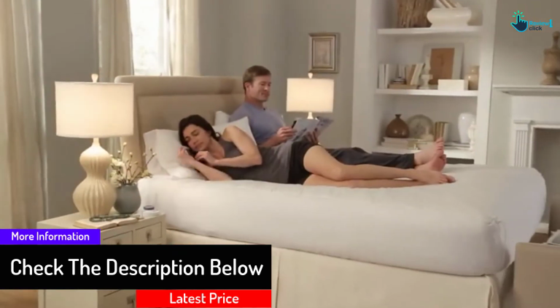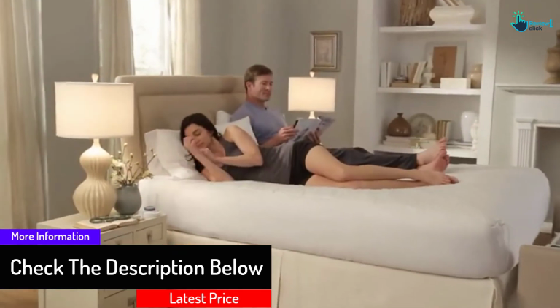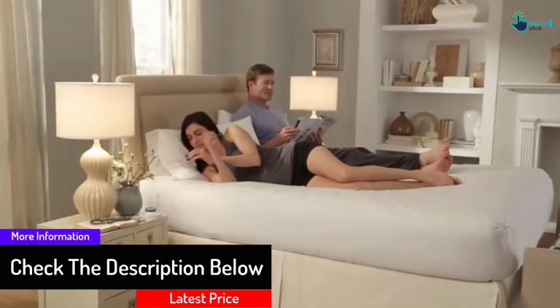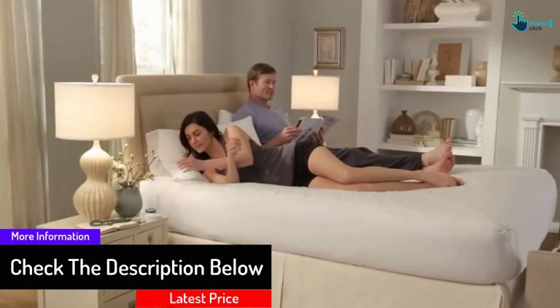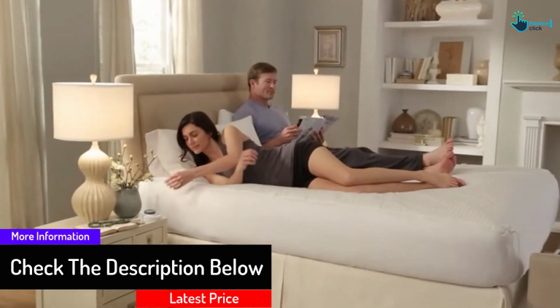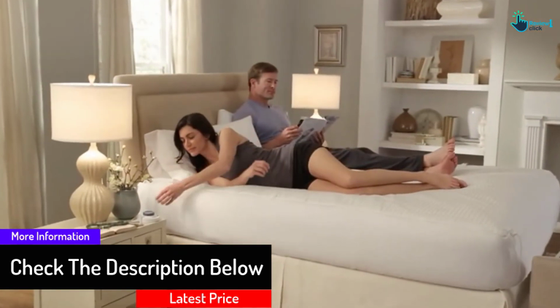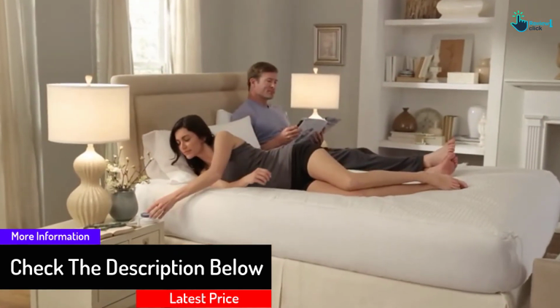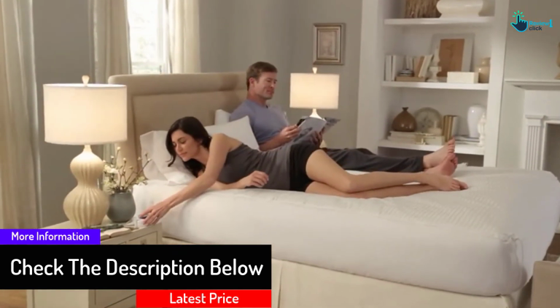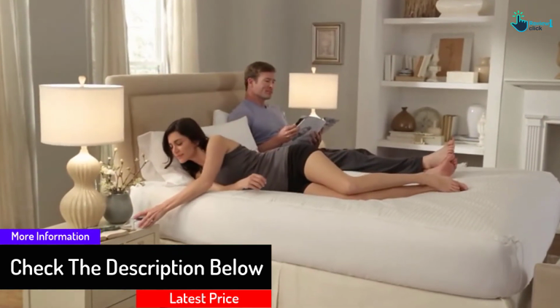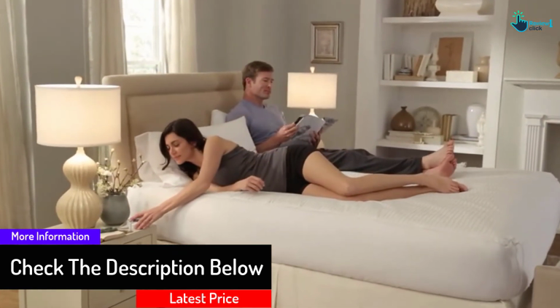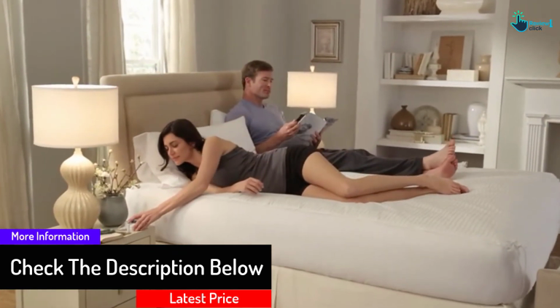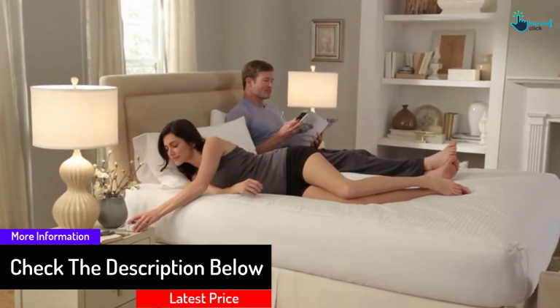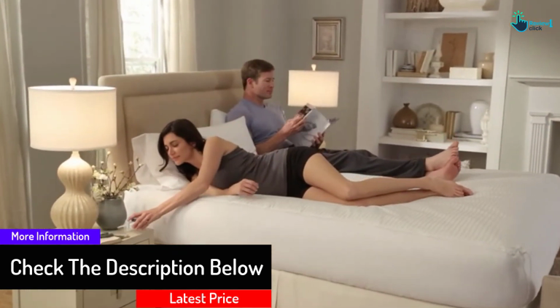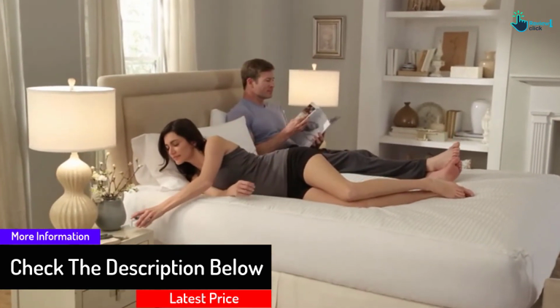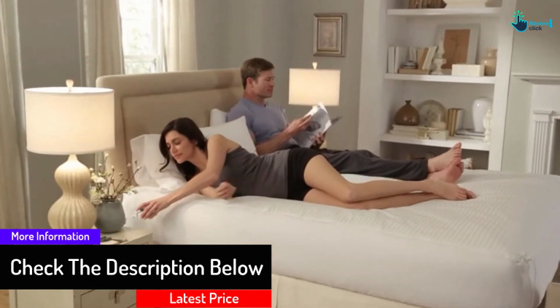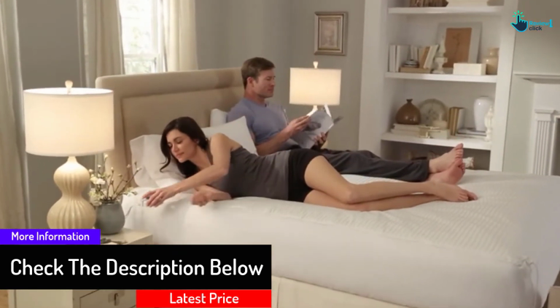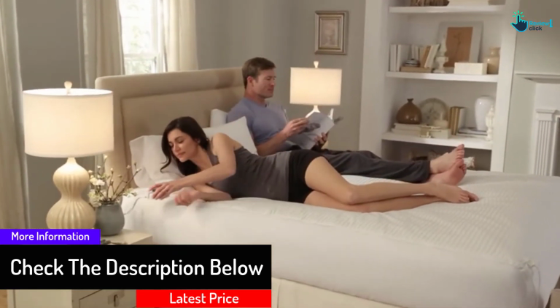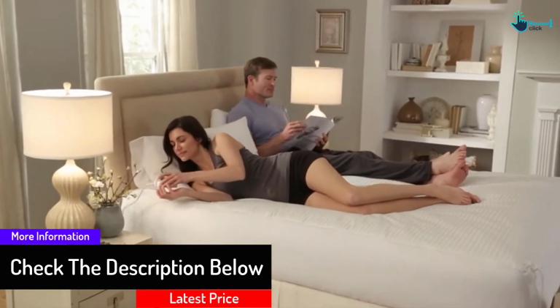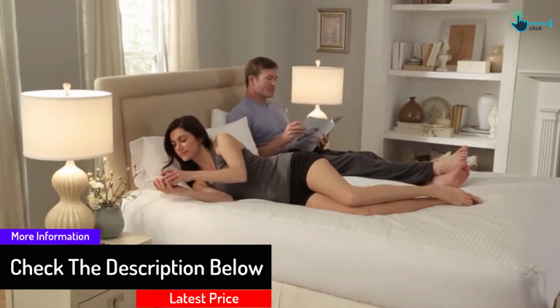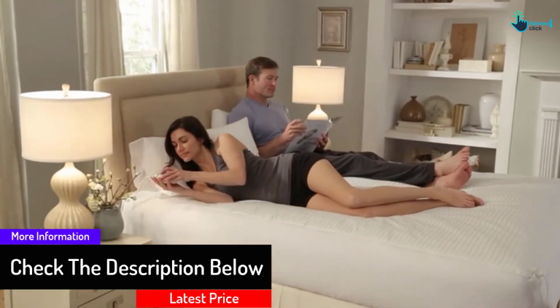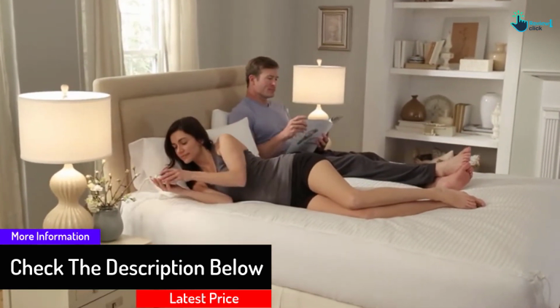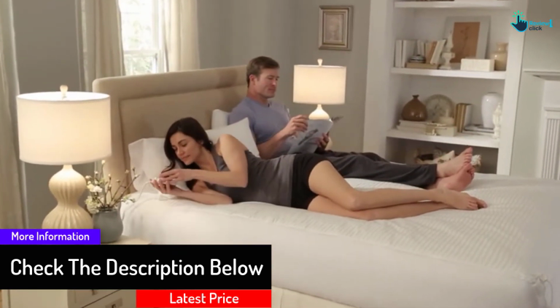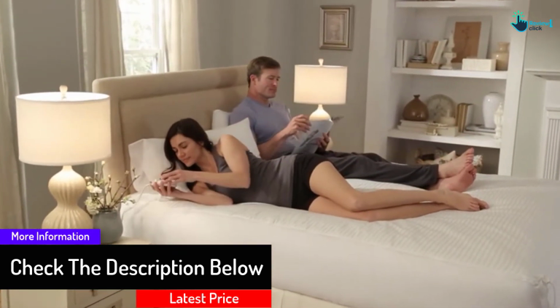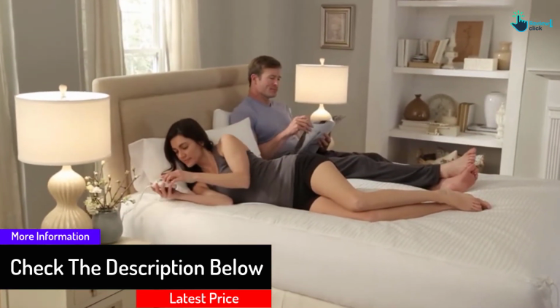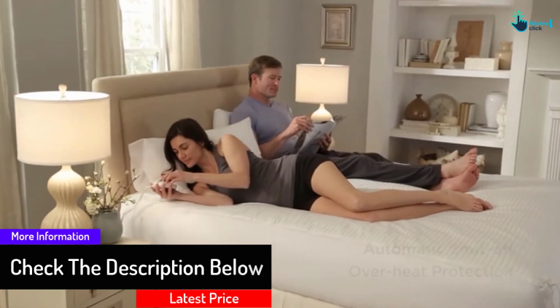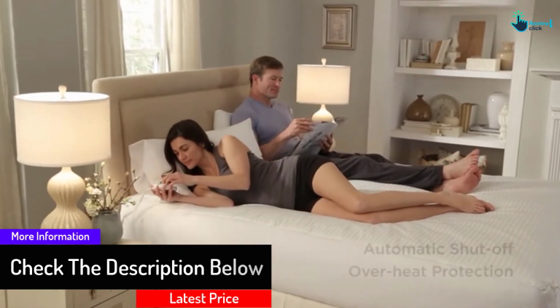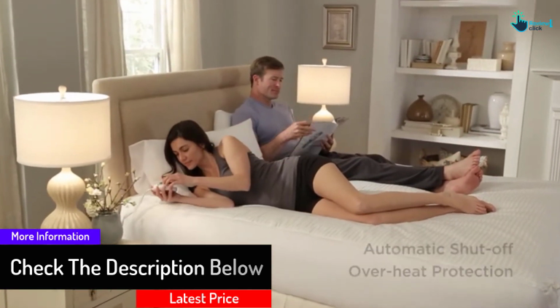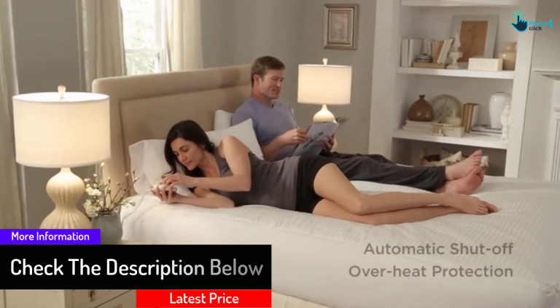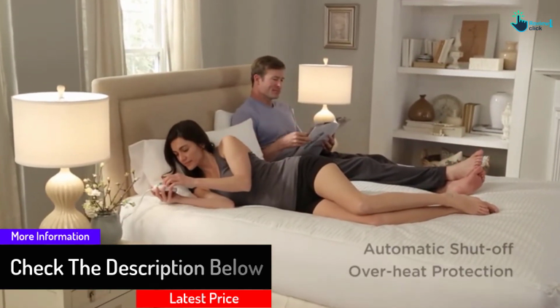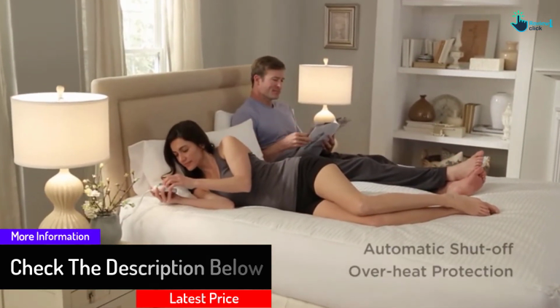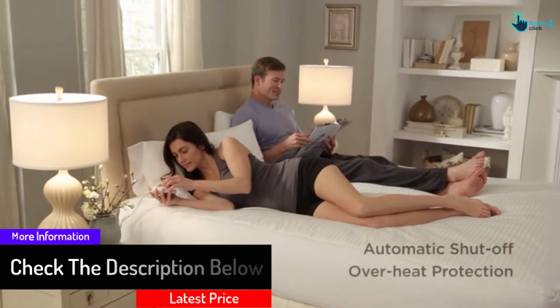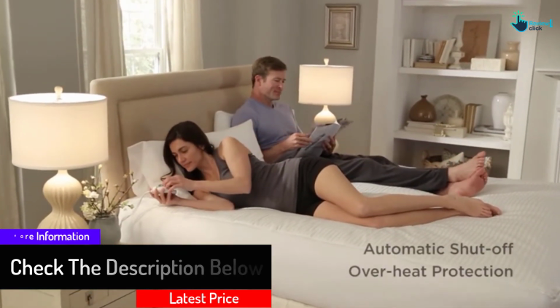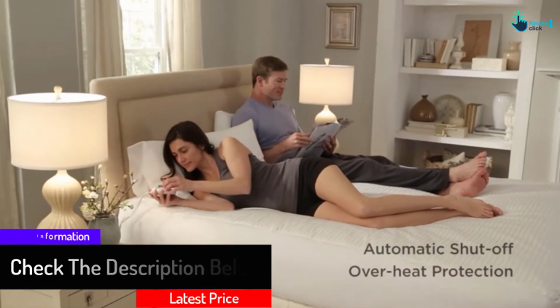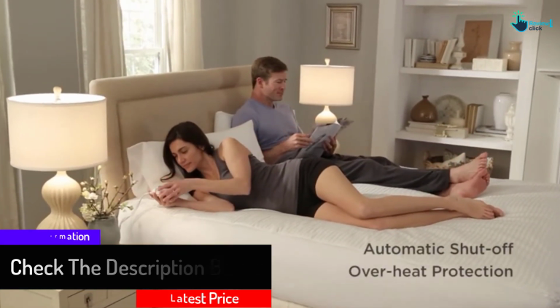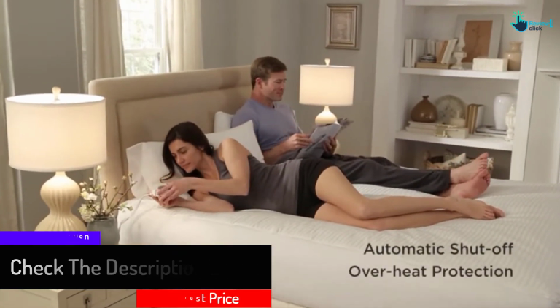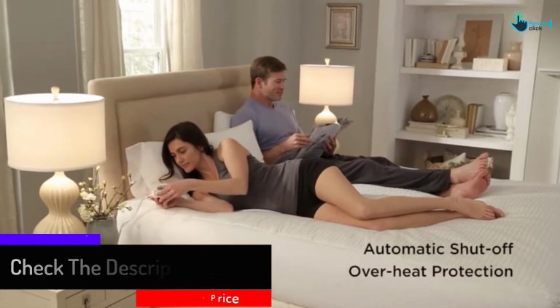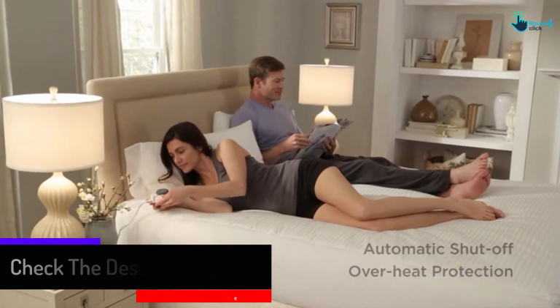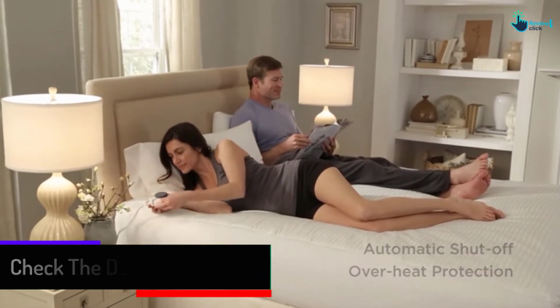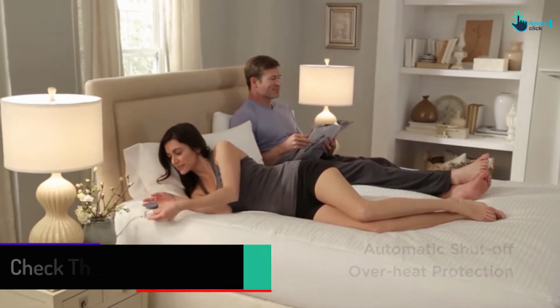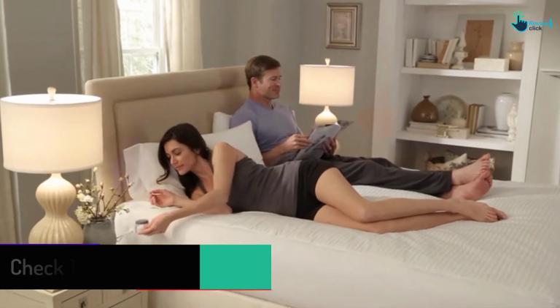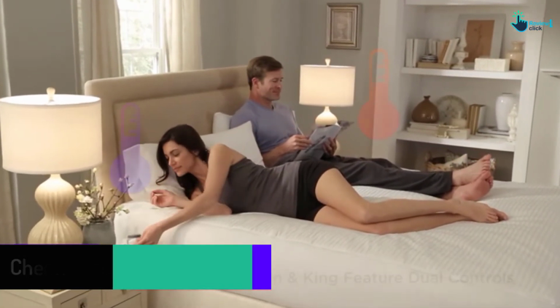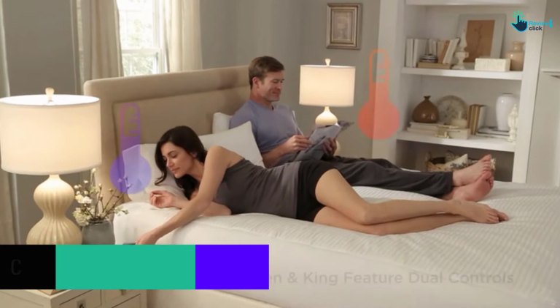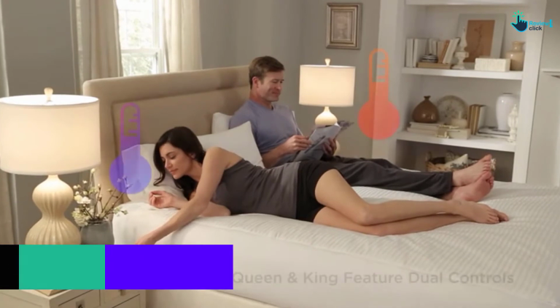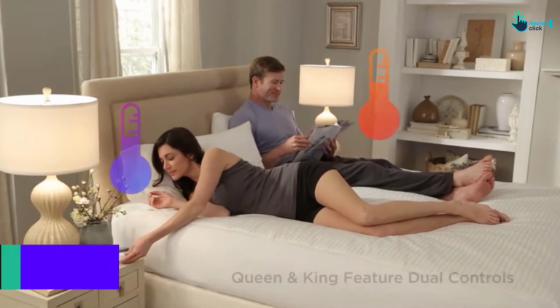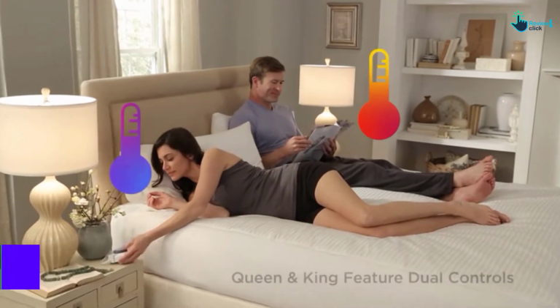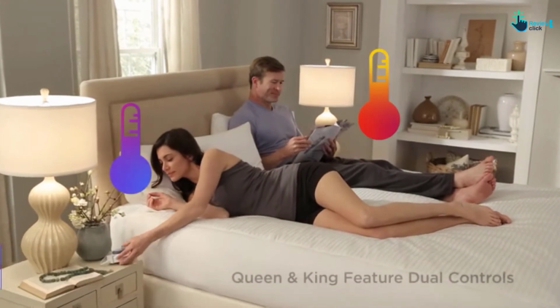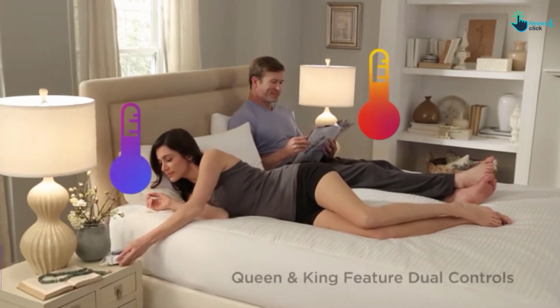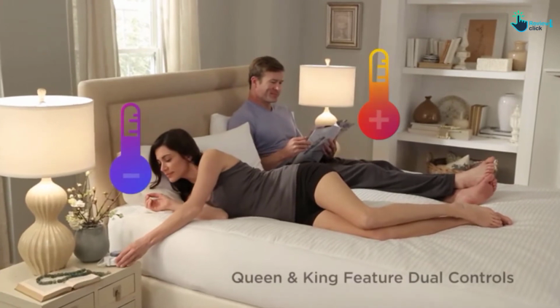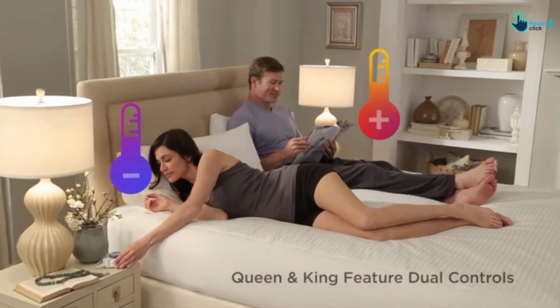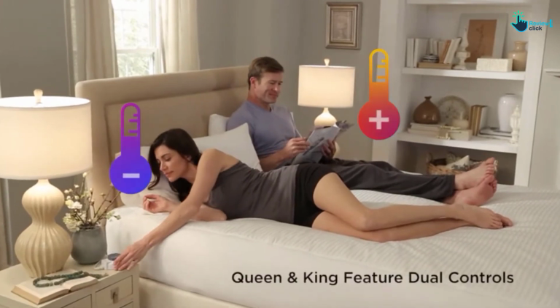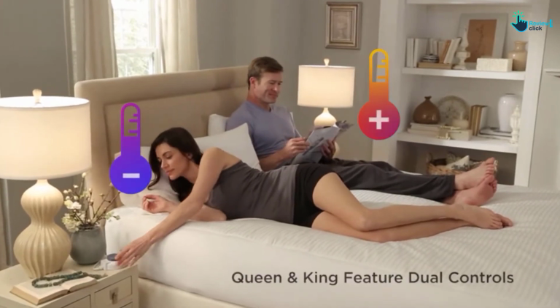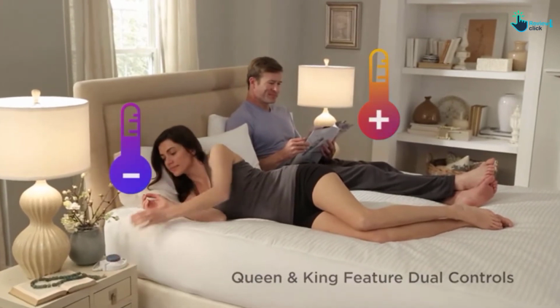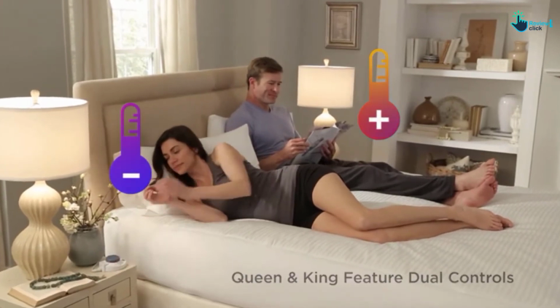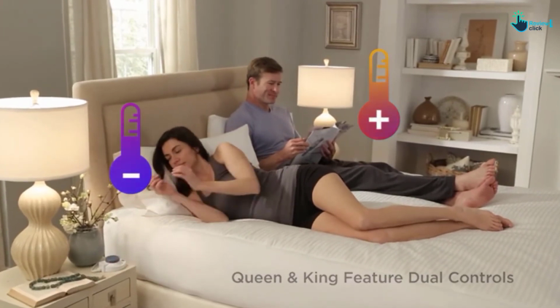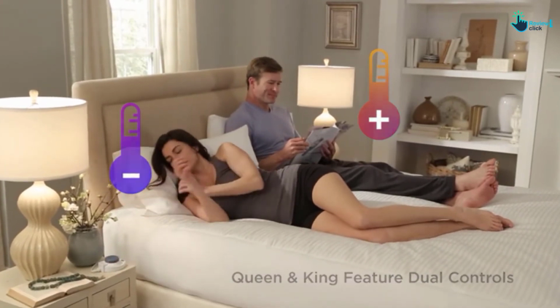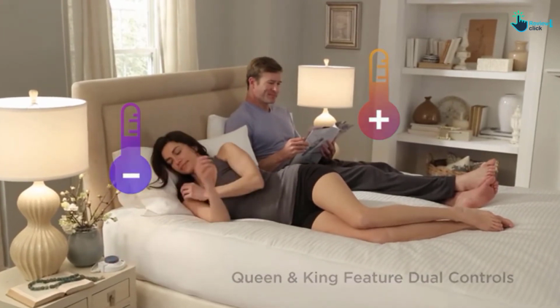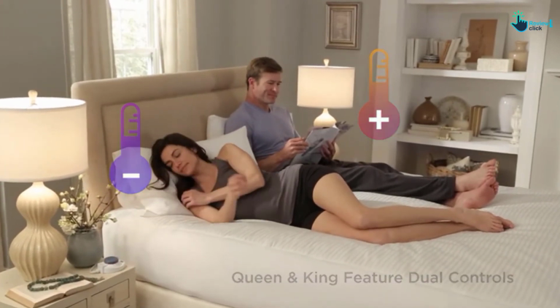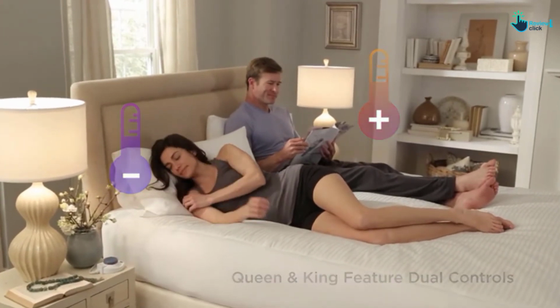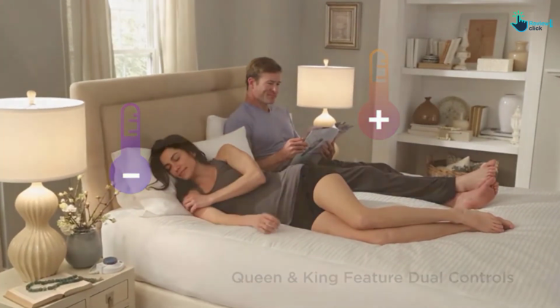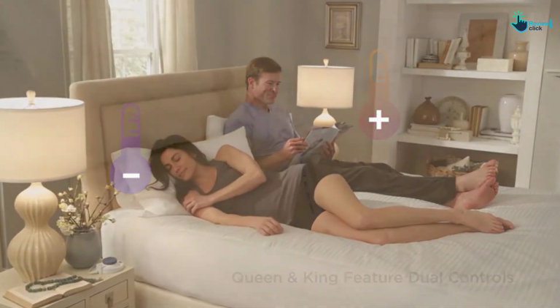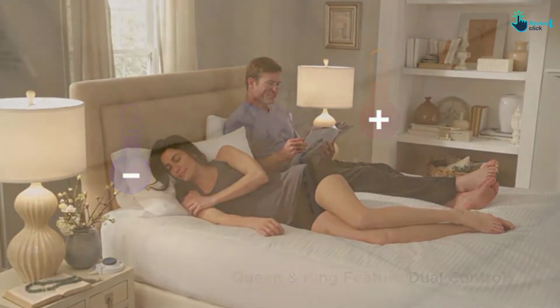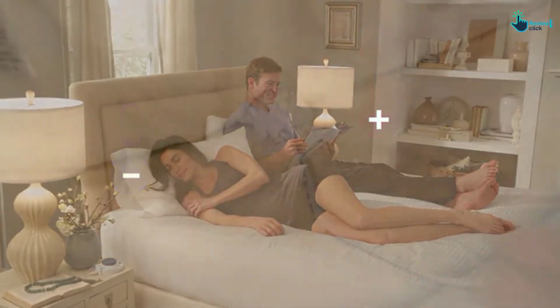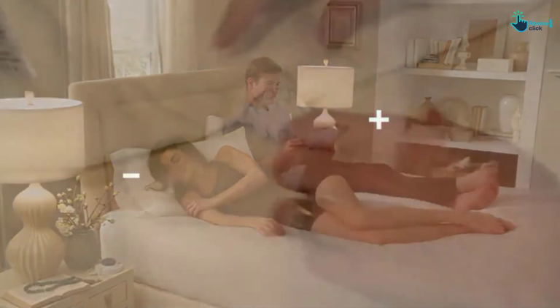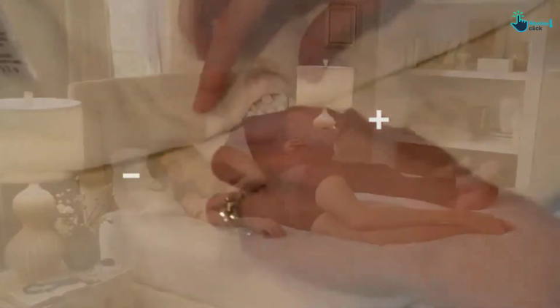The dual controller as well as the zoned heating allows you to sleep at the temperature you prefer without disturbing the preference of your partner.